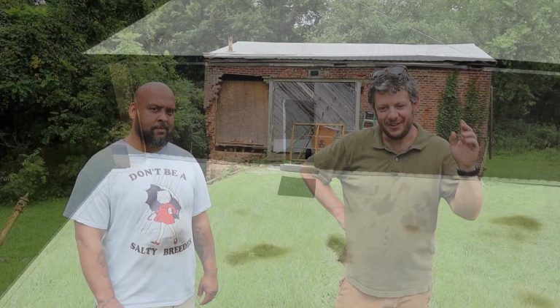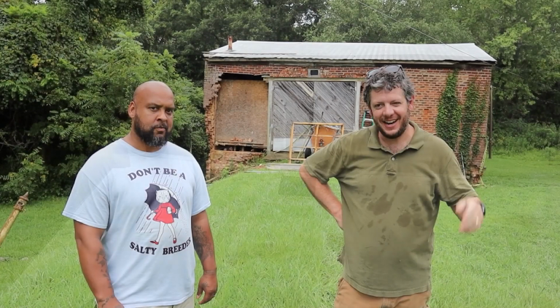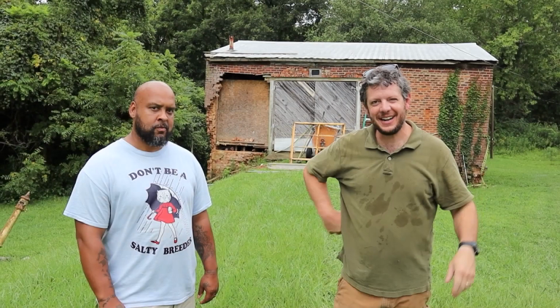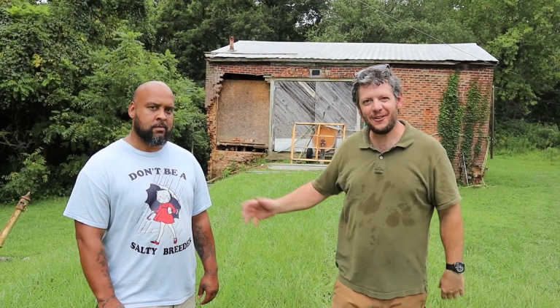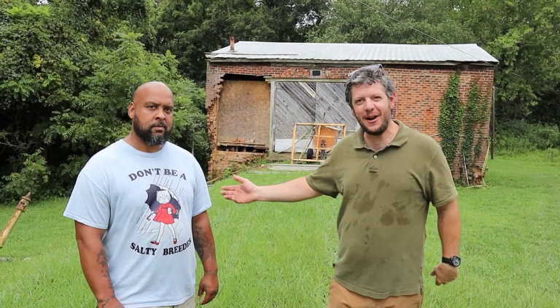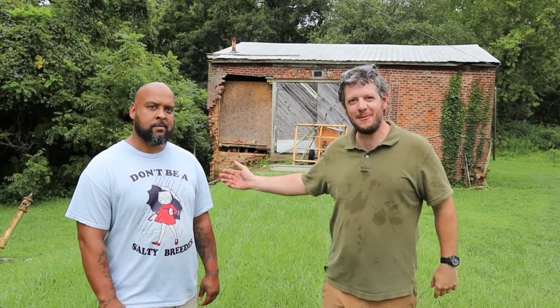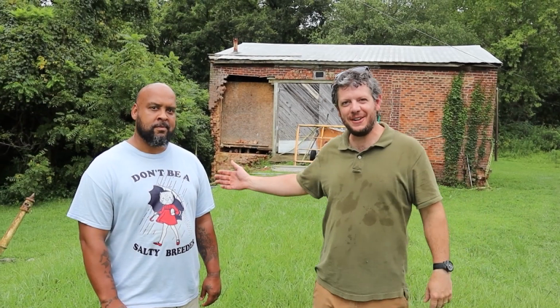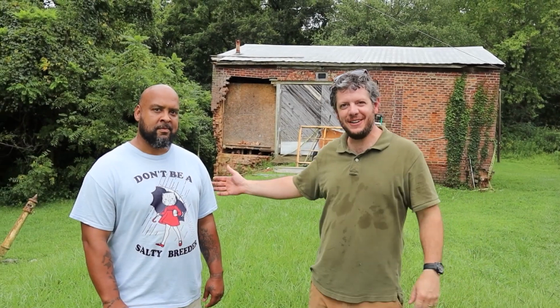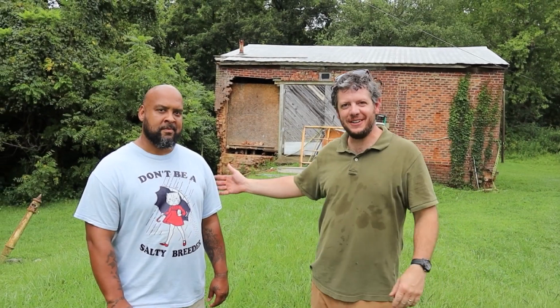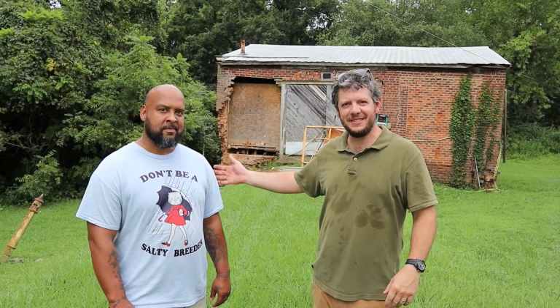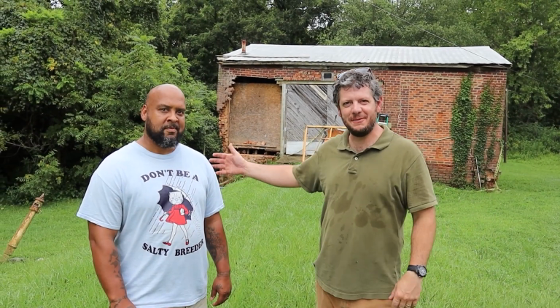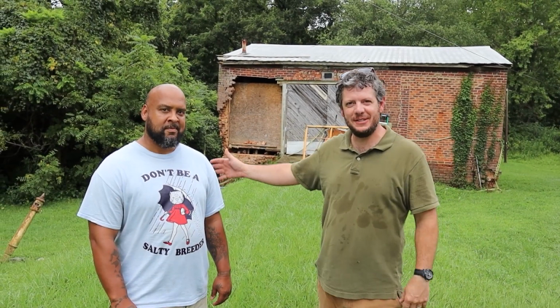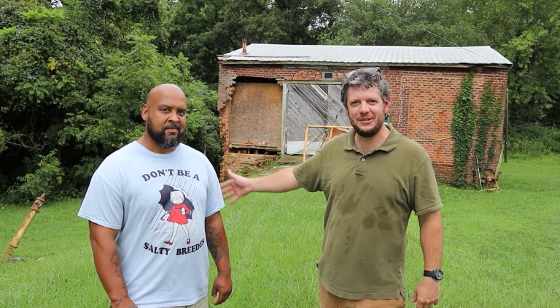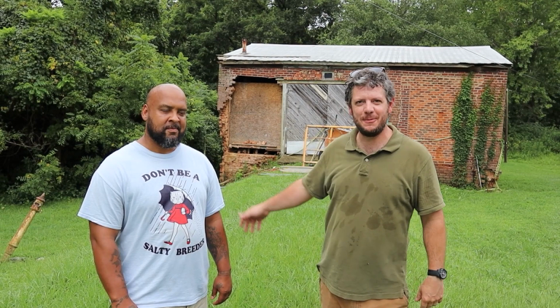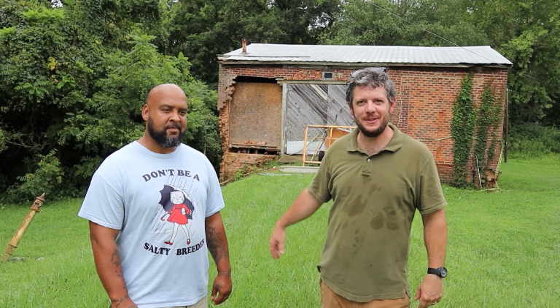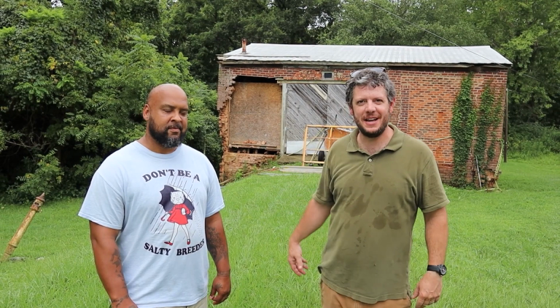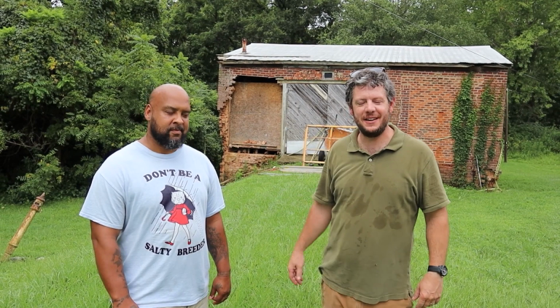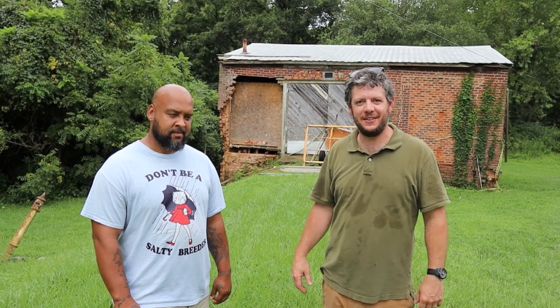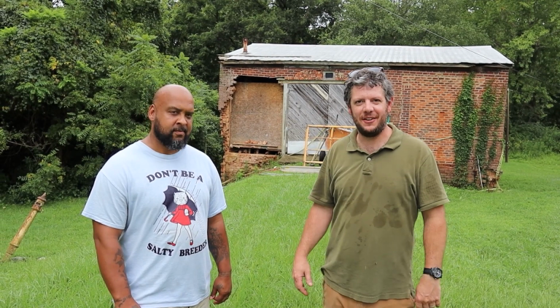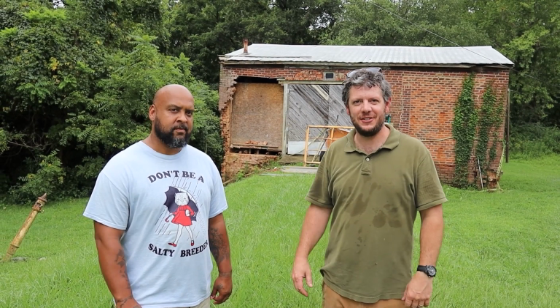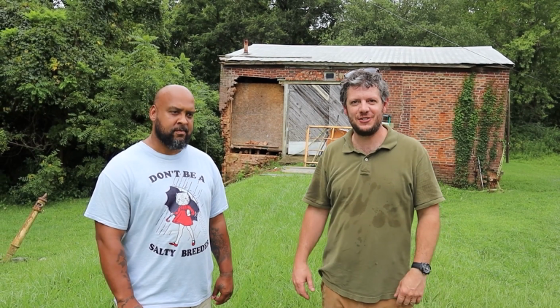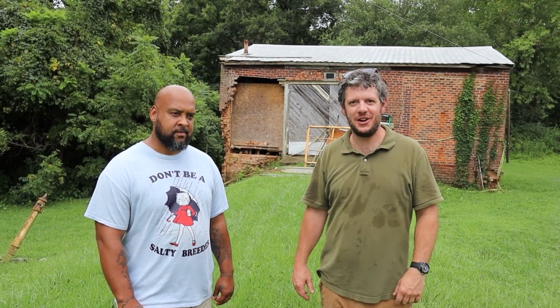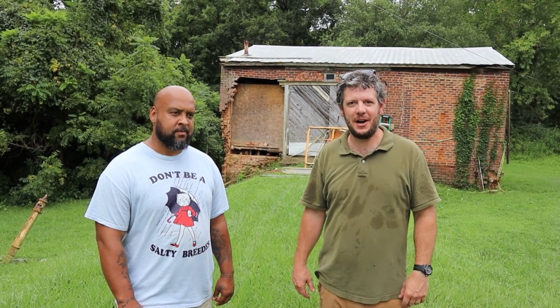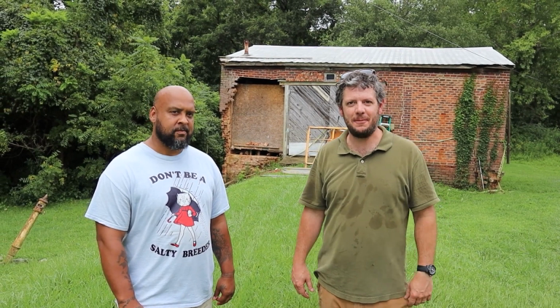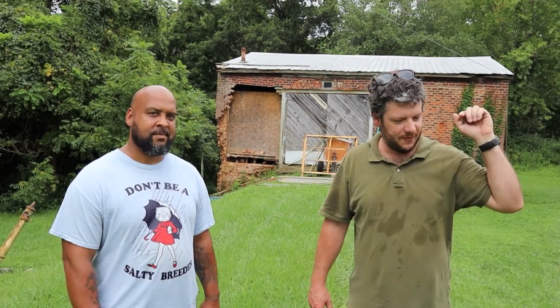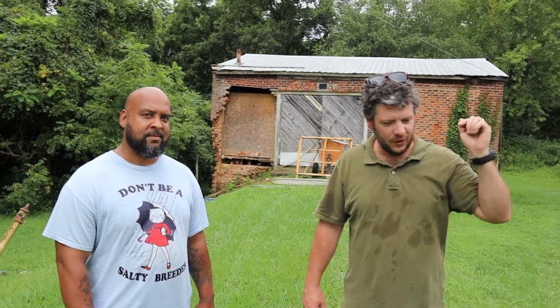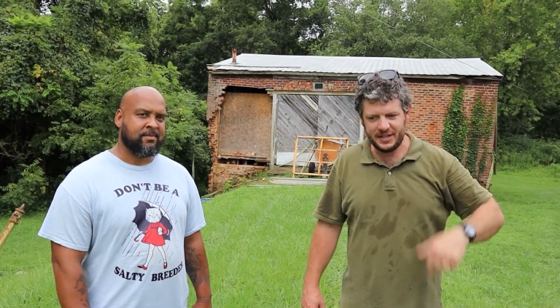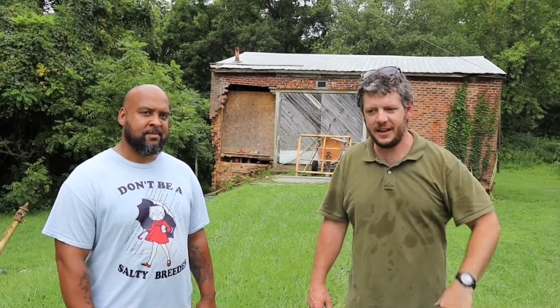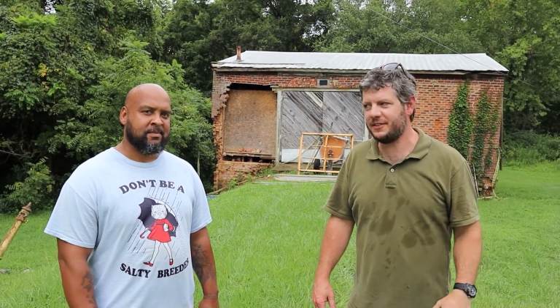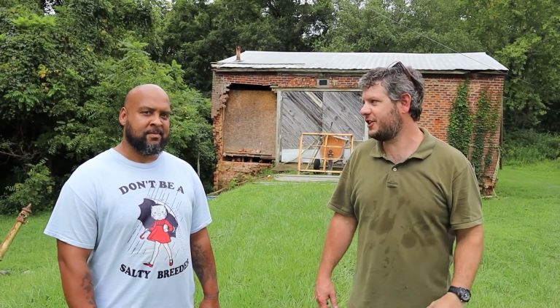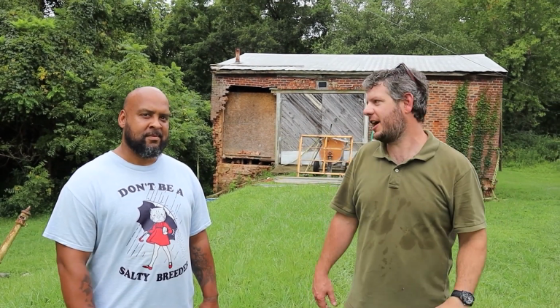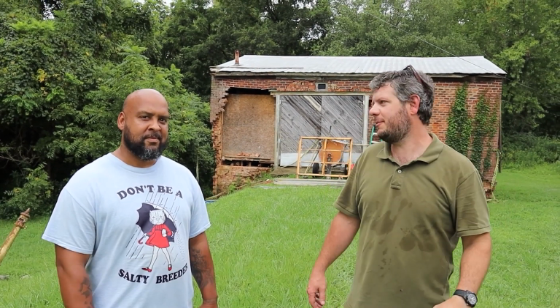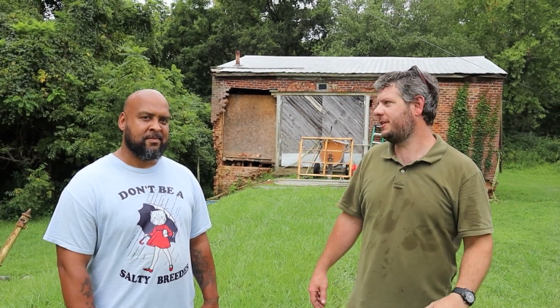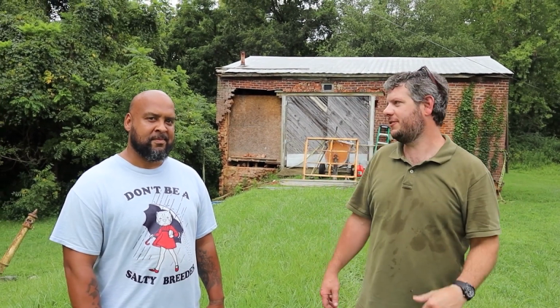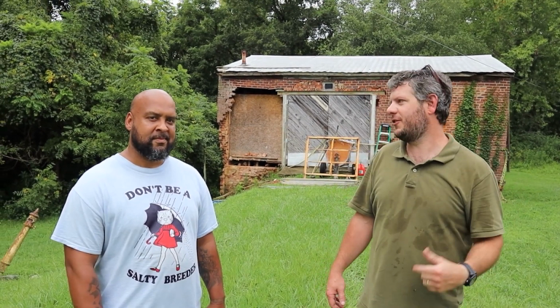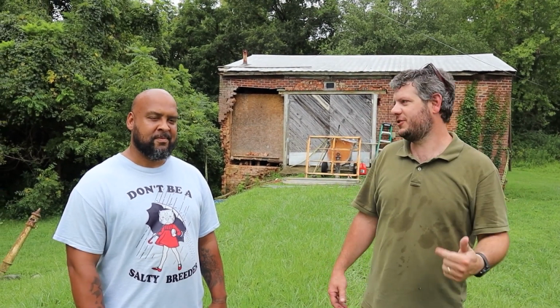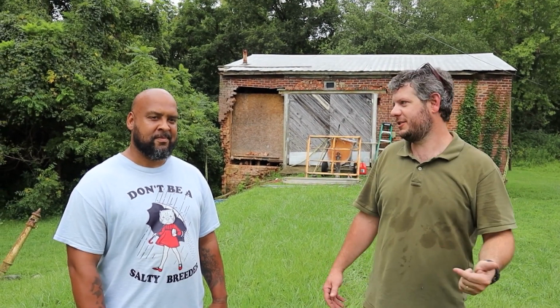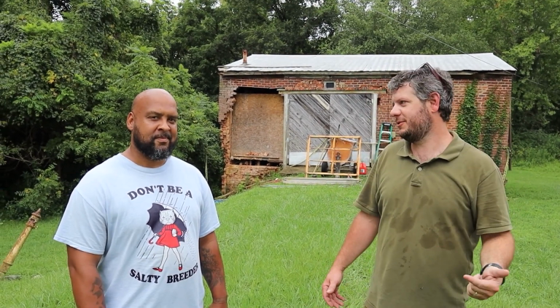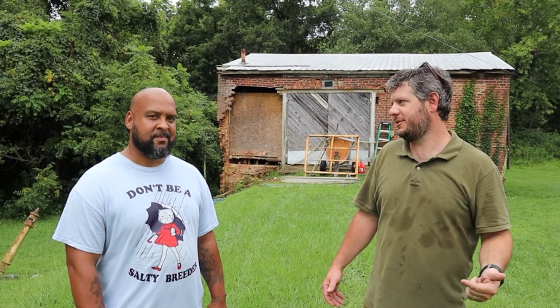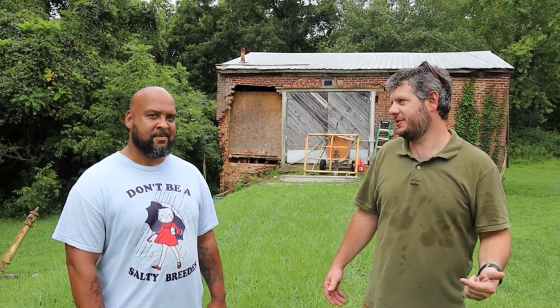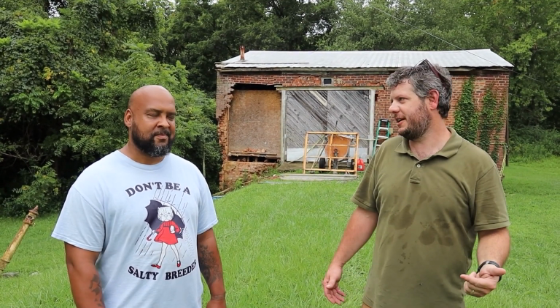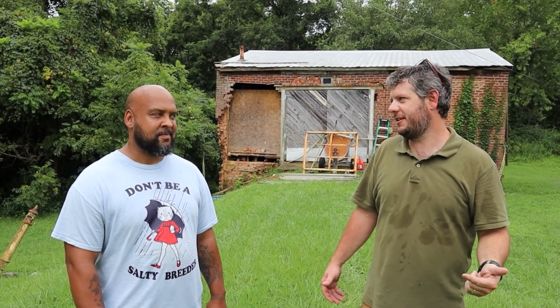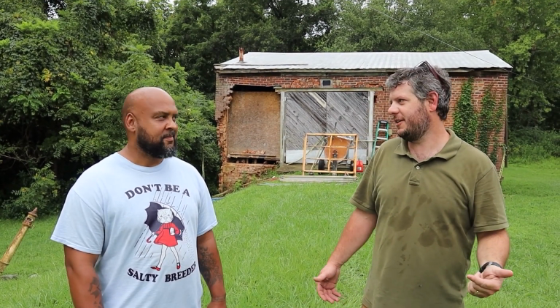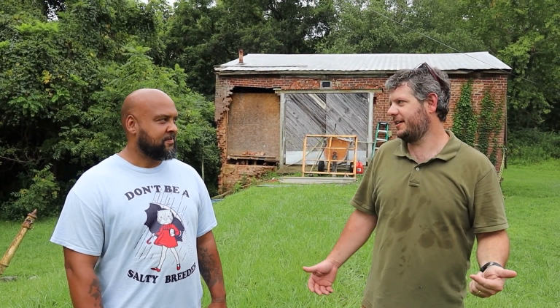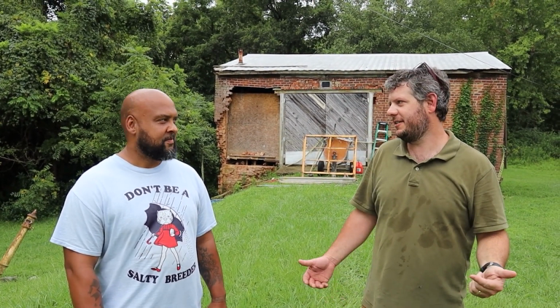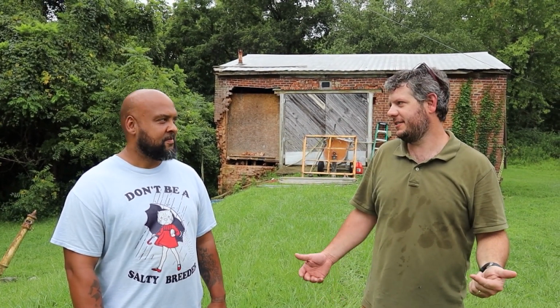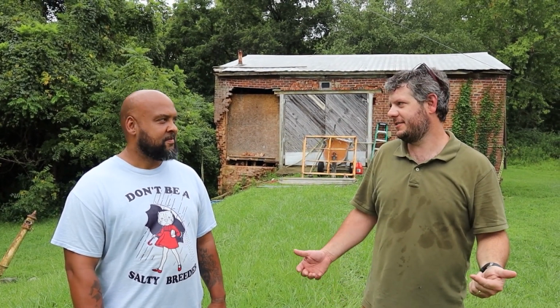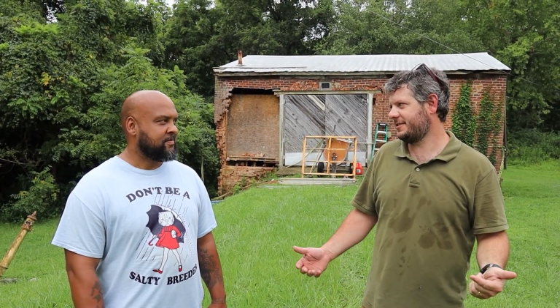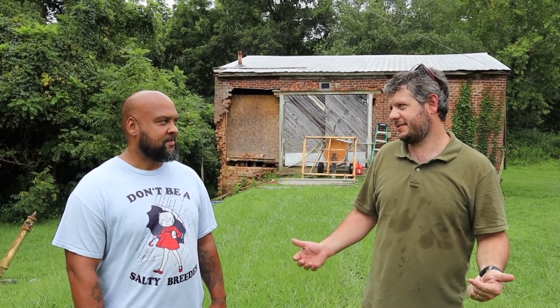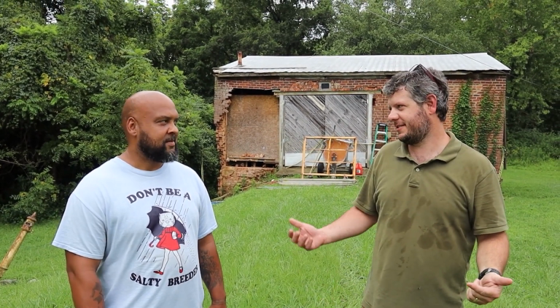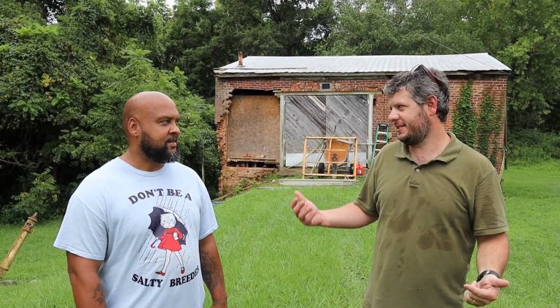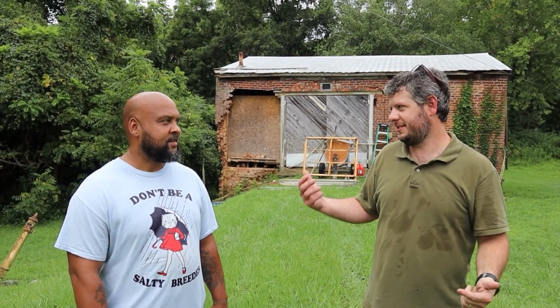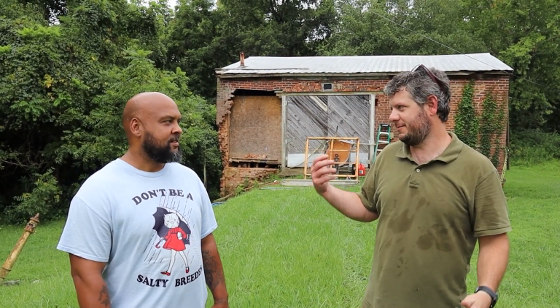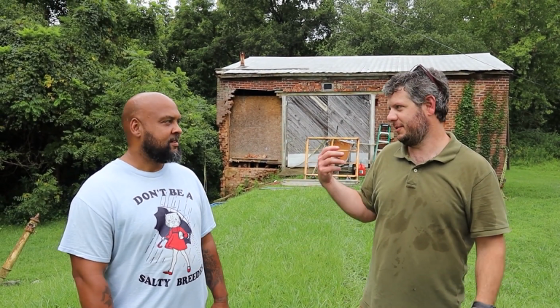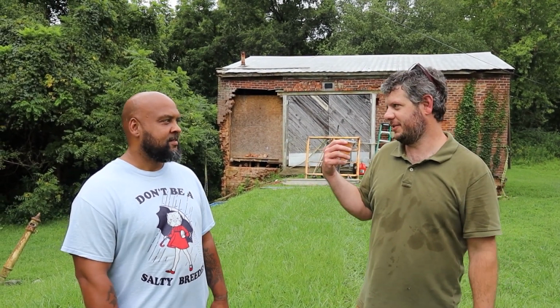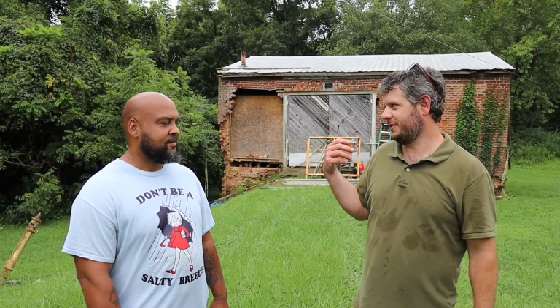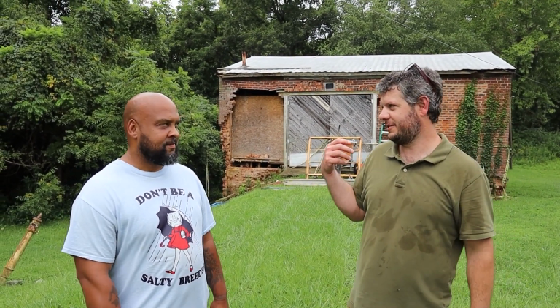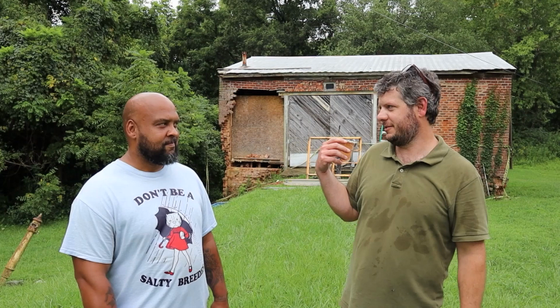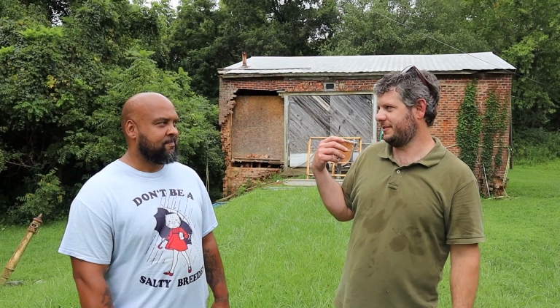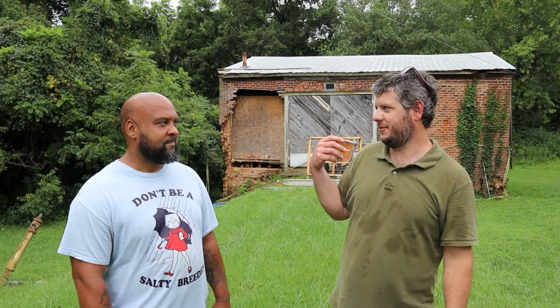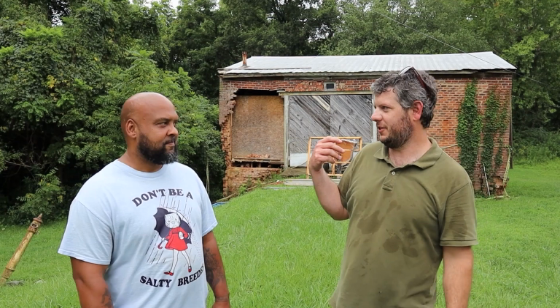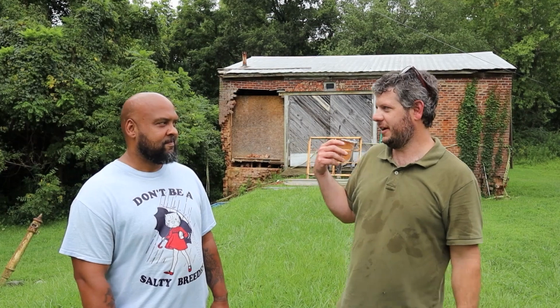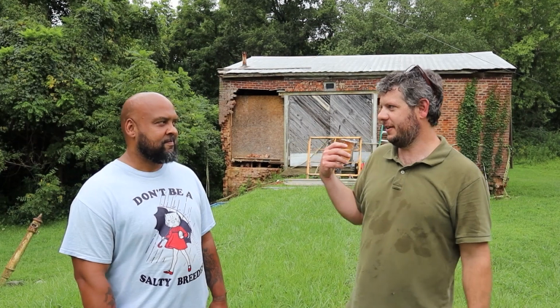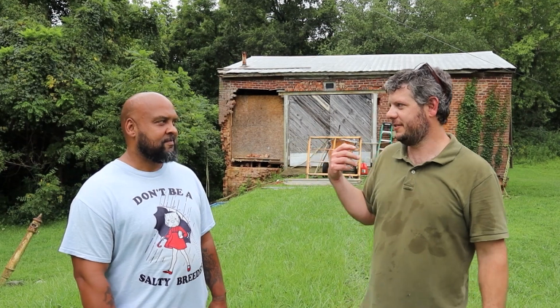I got Robert here. He's going to be the superintendent on this job. First day on the job and the first thing we're doing today is getting this building so it doesn't fall down.